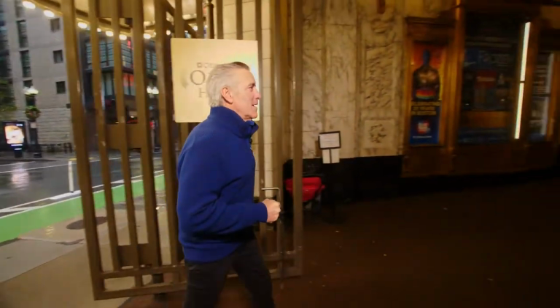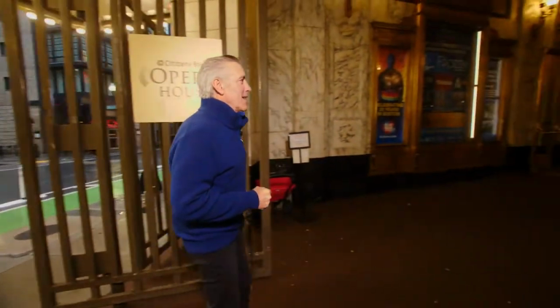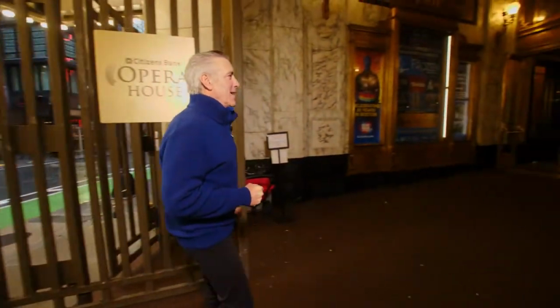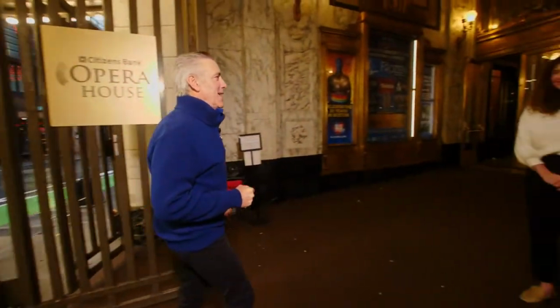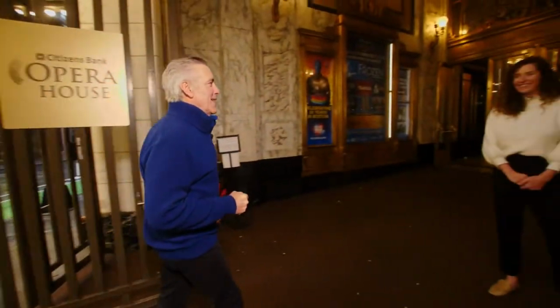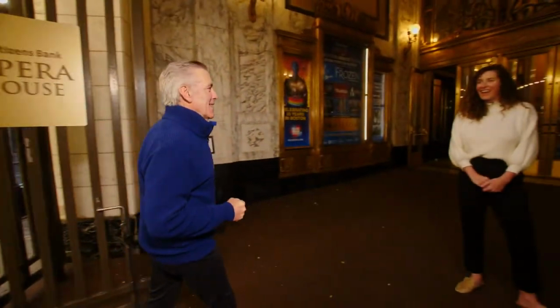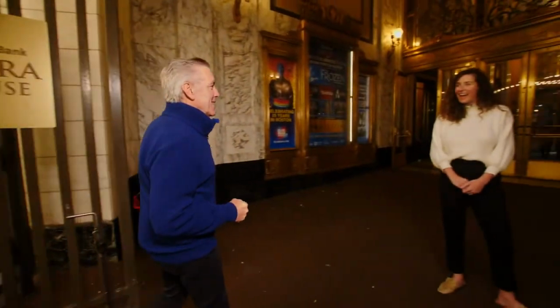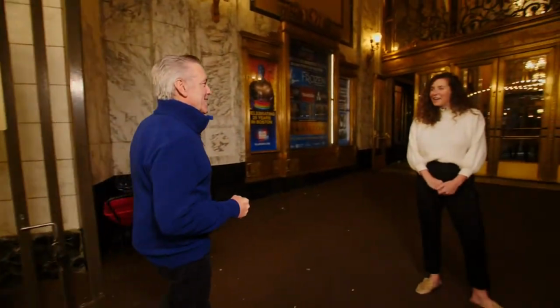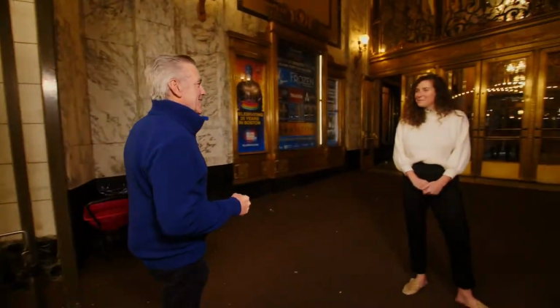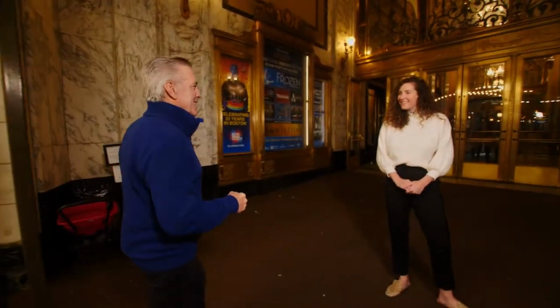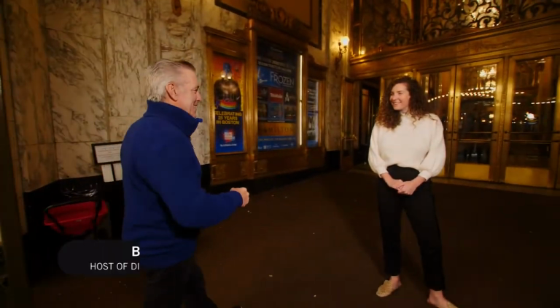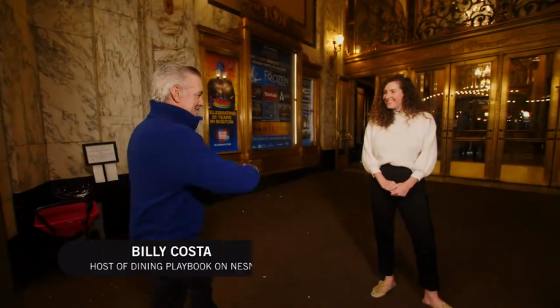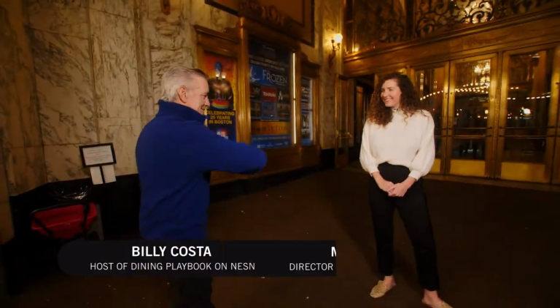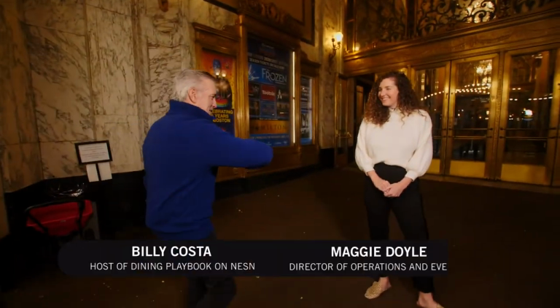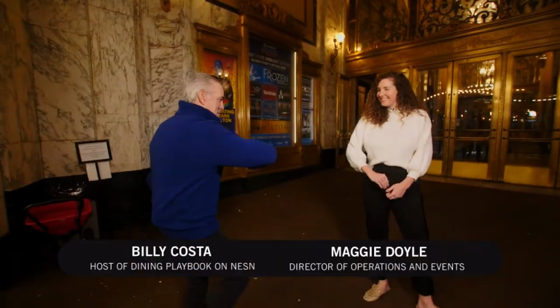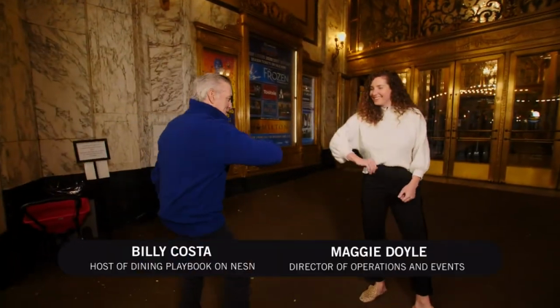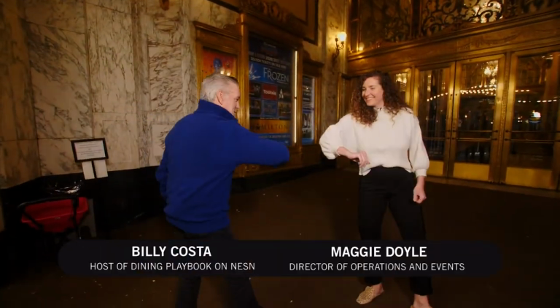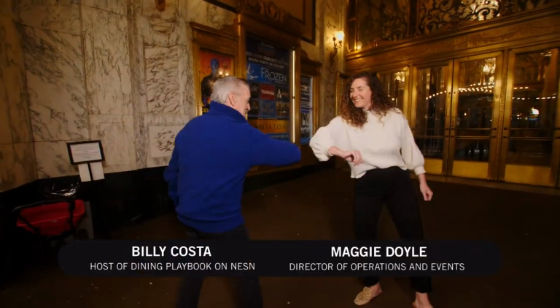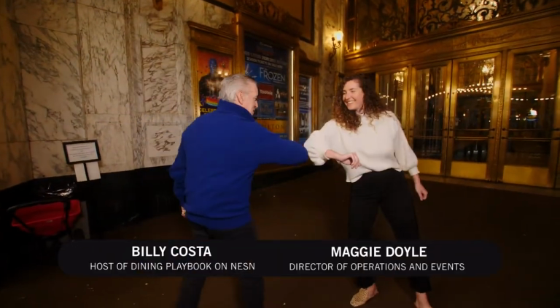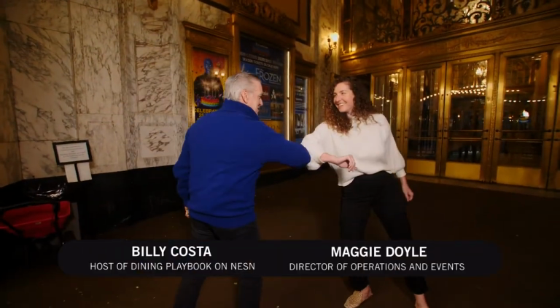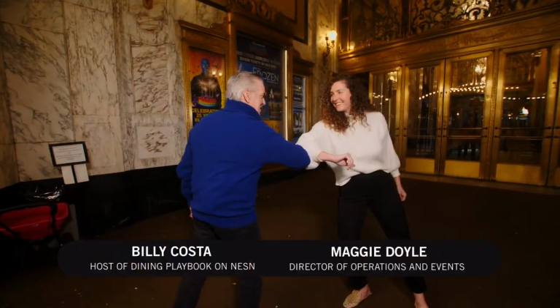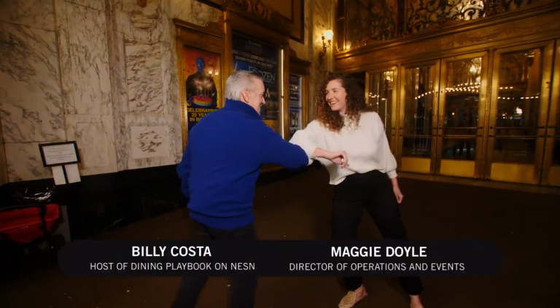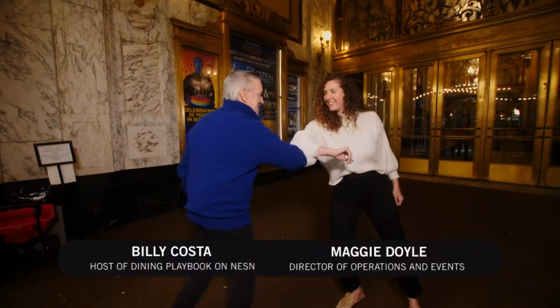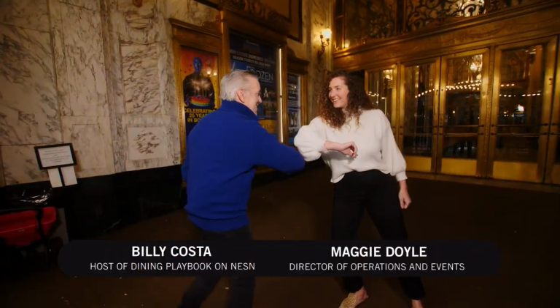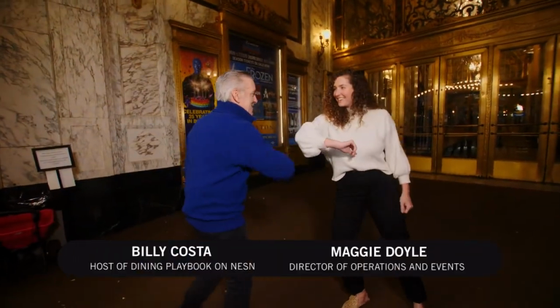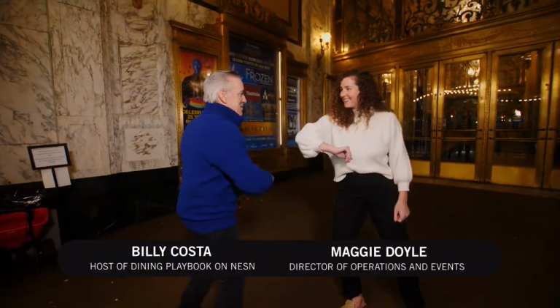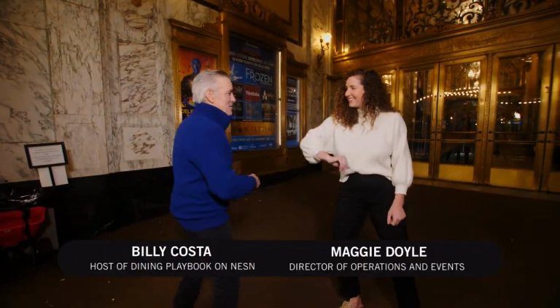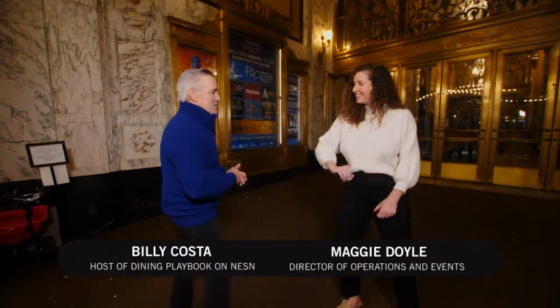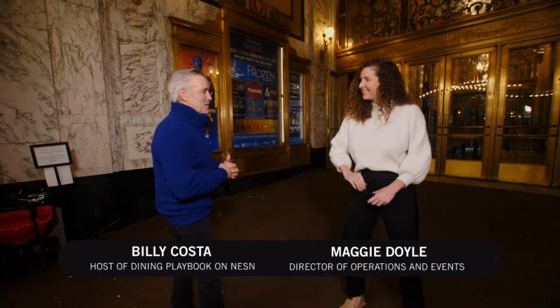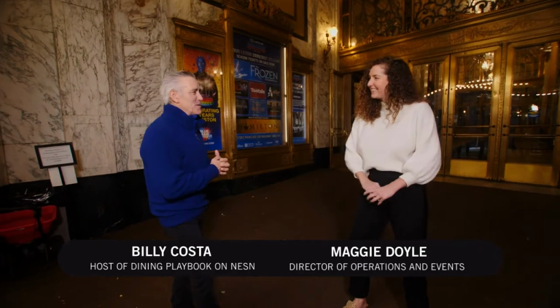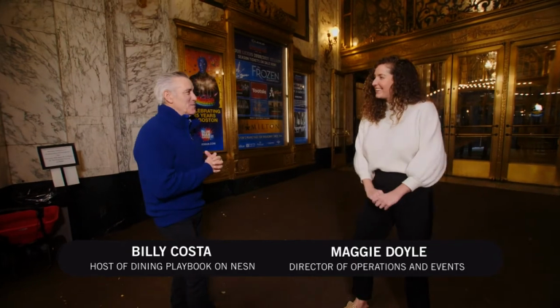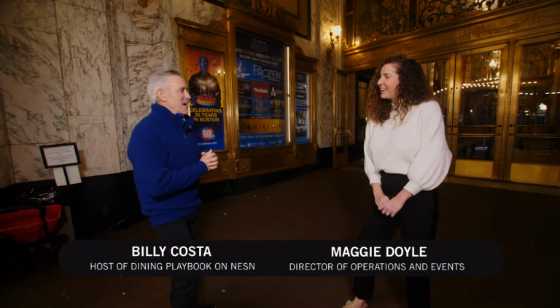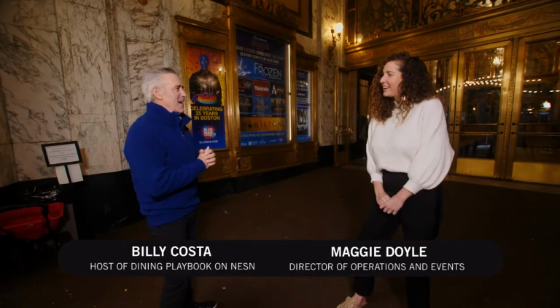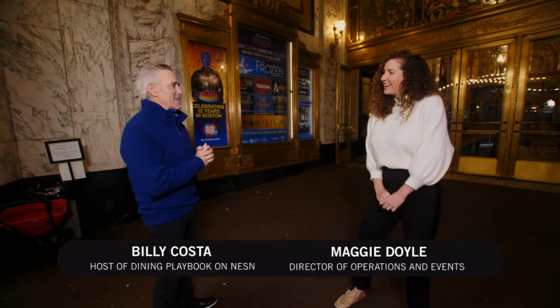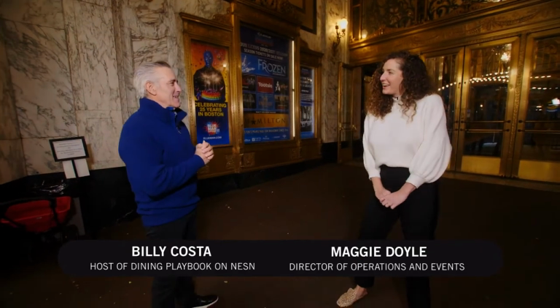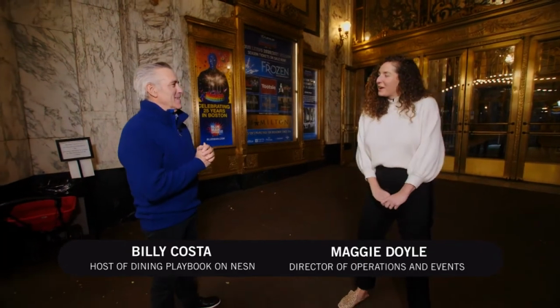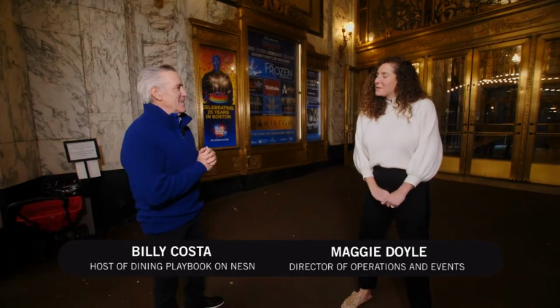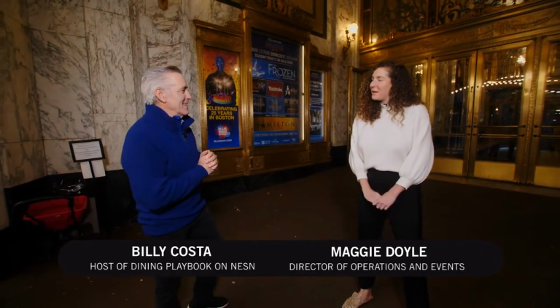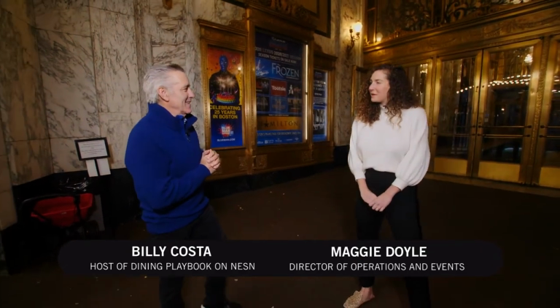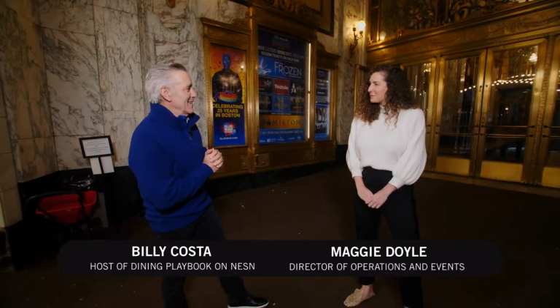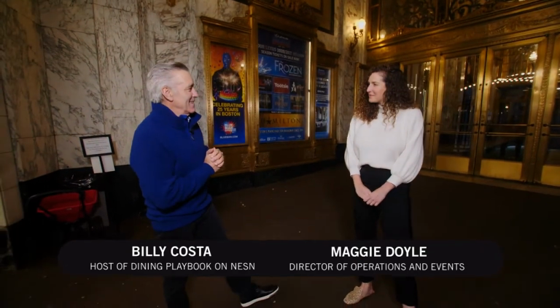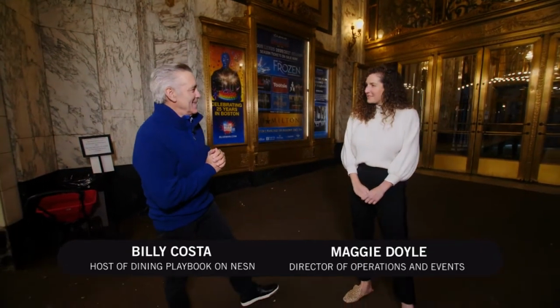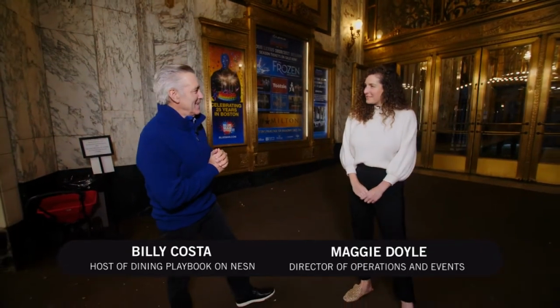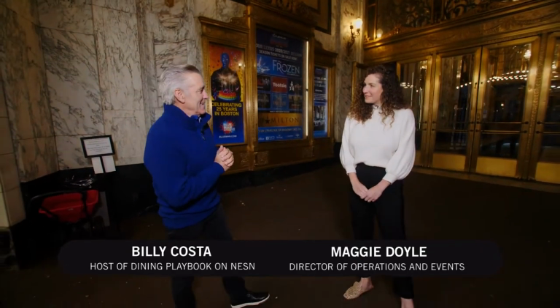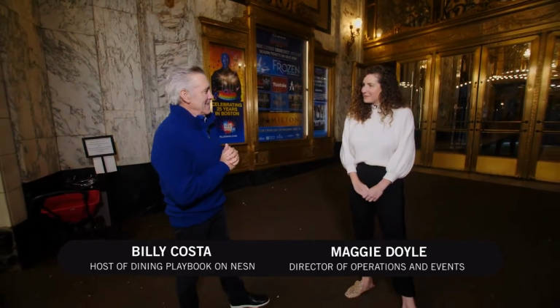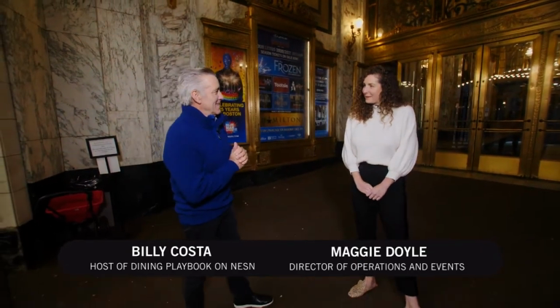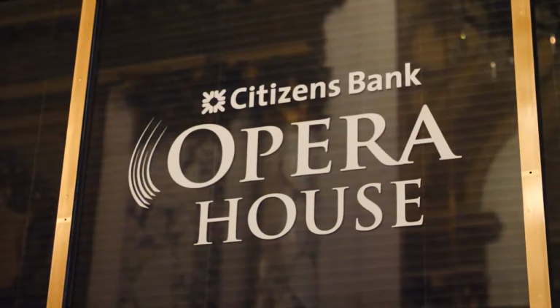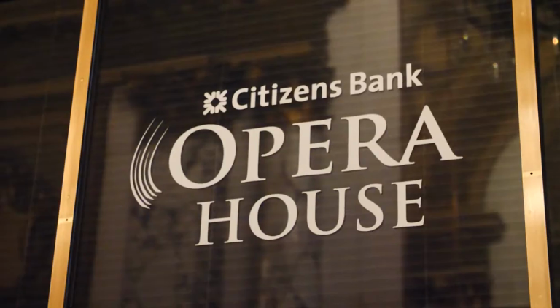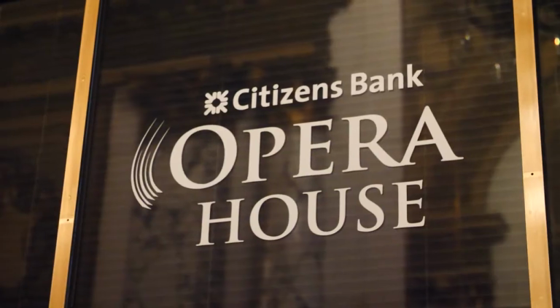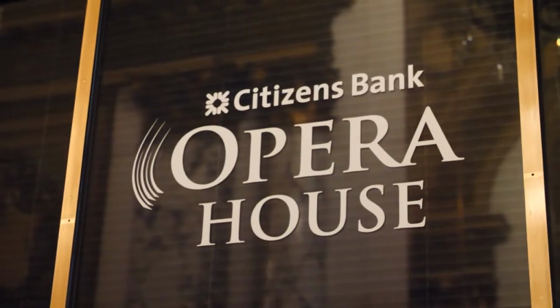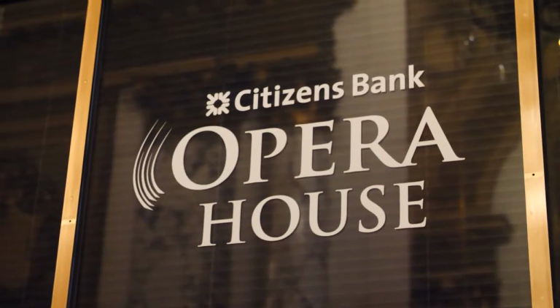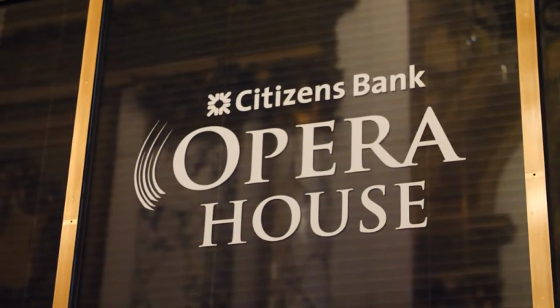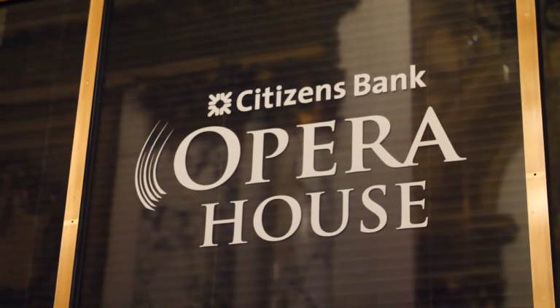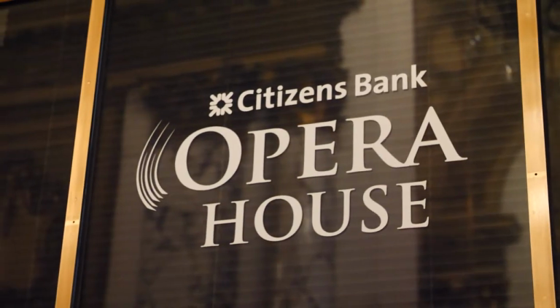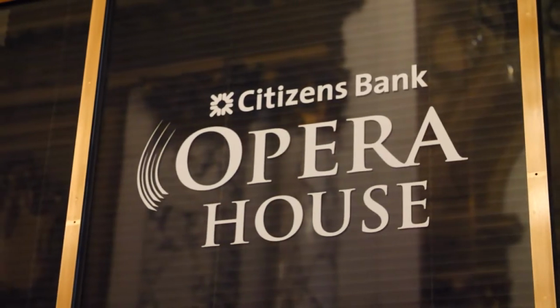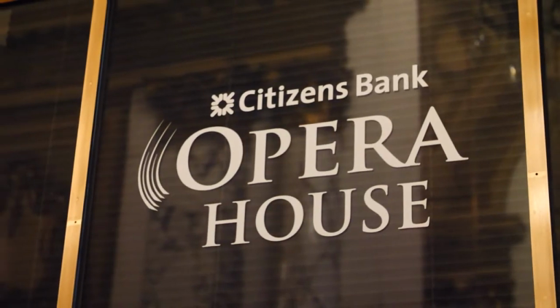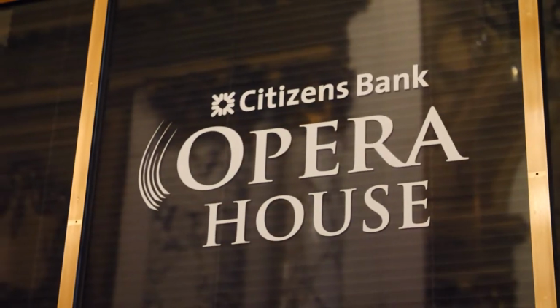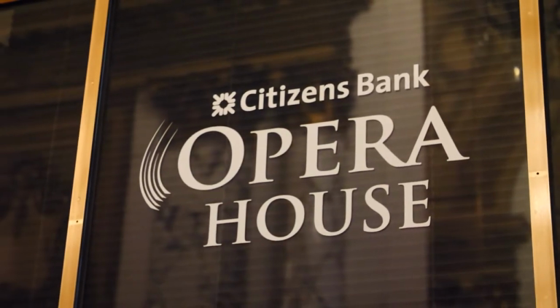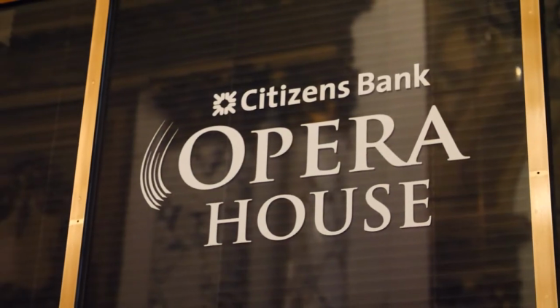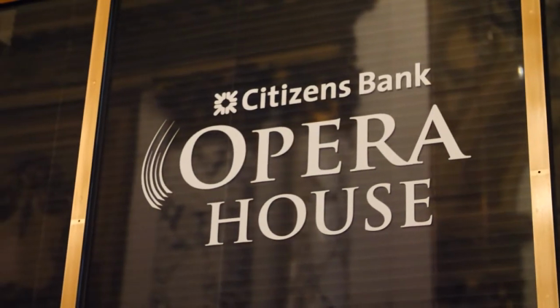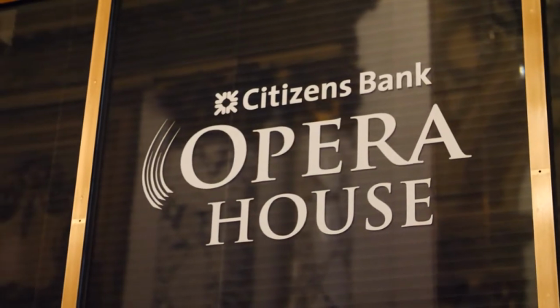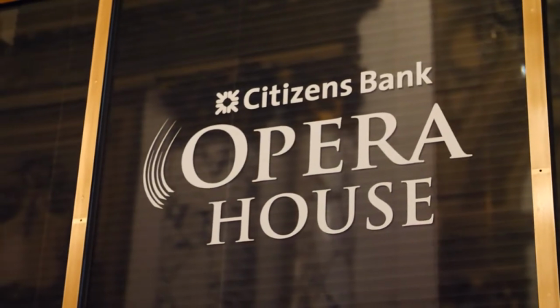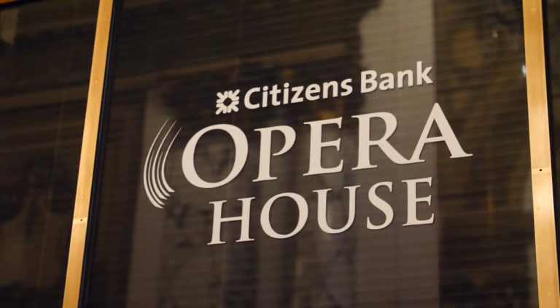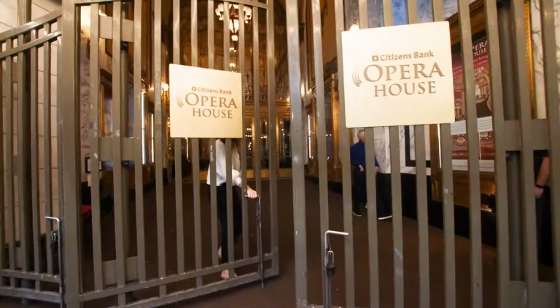Hey! Hi, Billy! How are you? Good, how are you? Good to see you, Maggie. Welcome to the Citizens Bank Opera House. Well, thank you for having us.